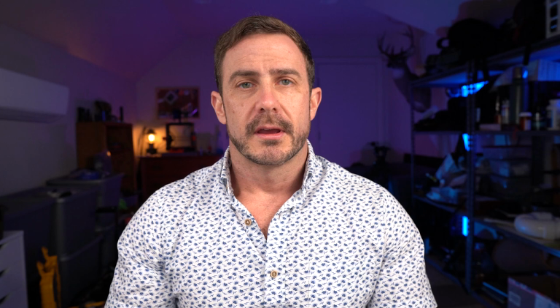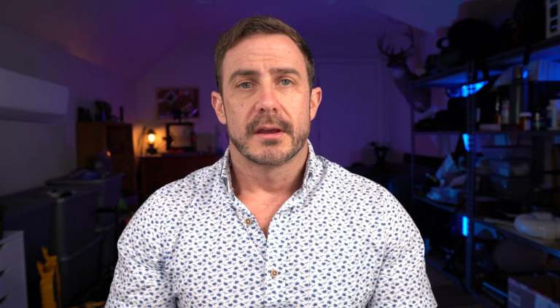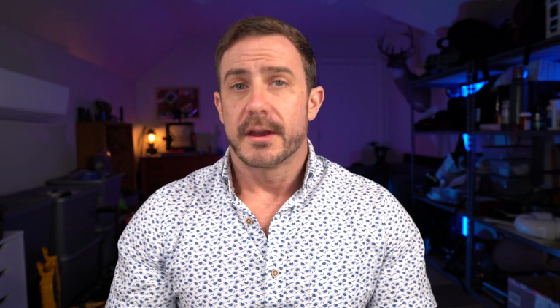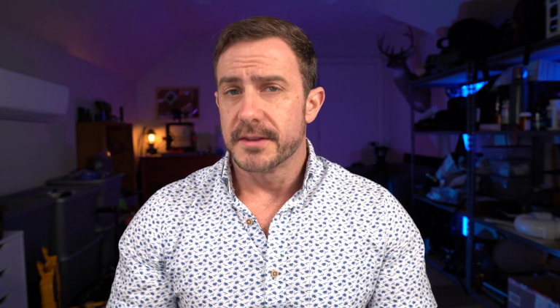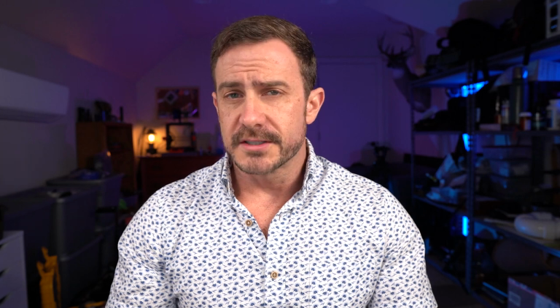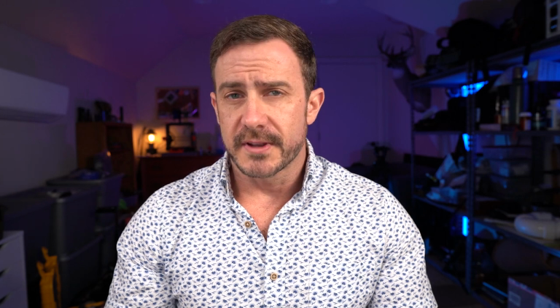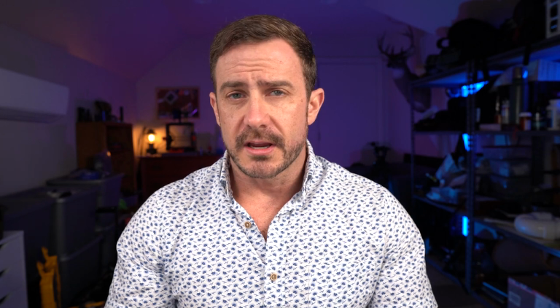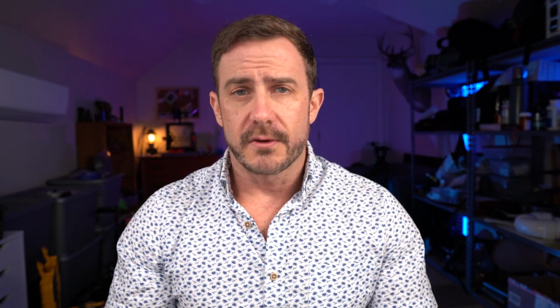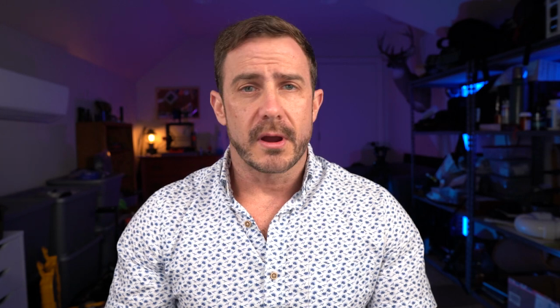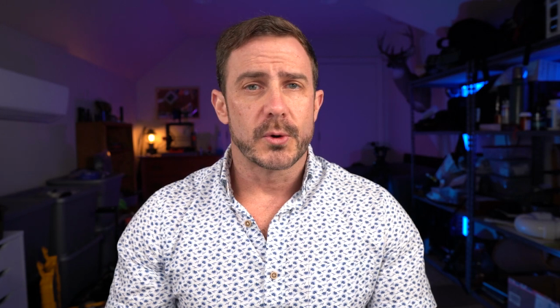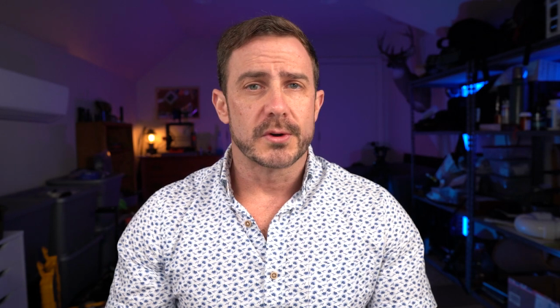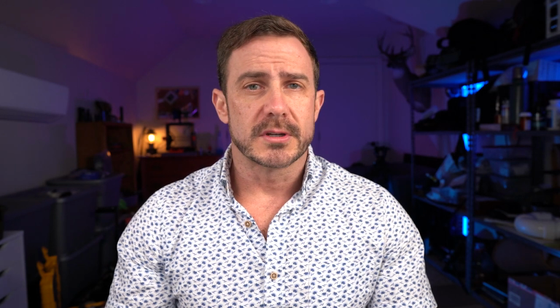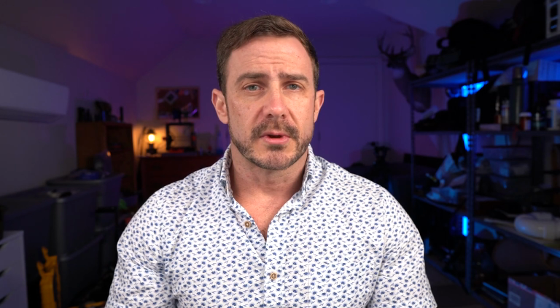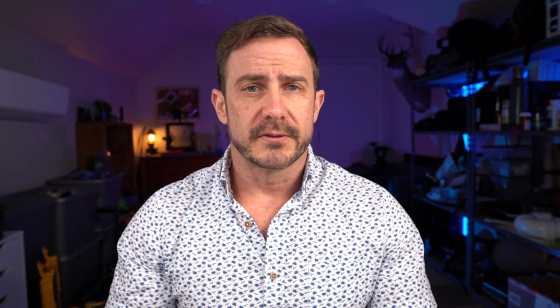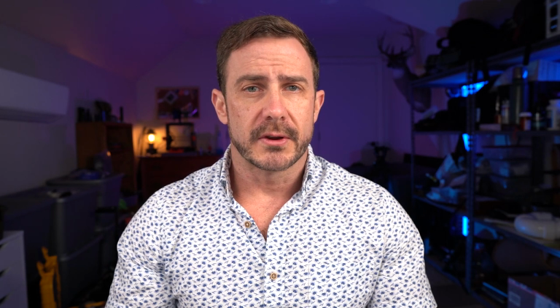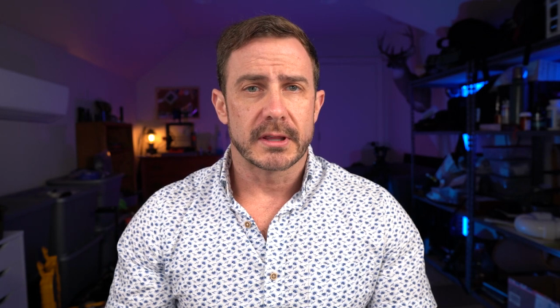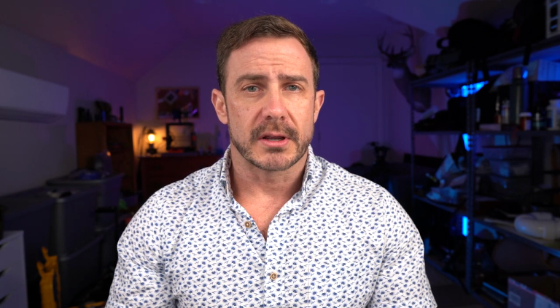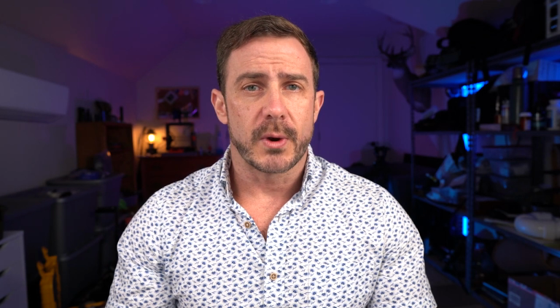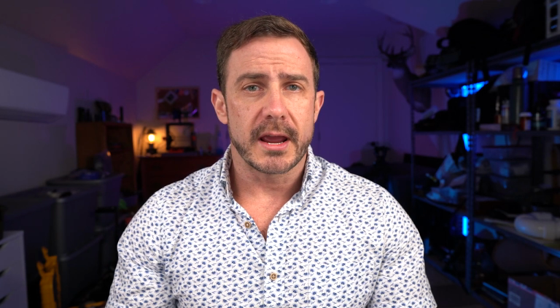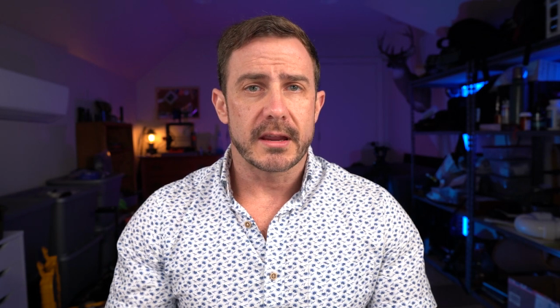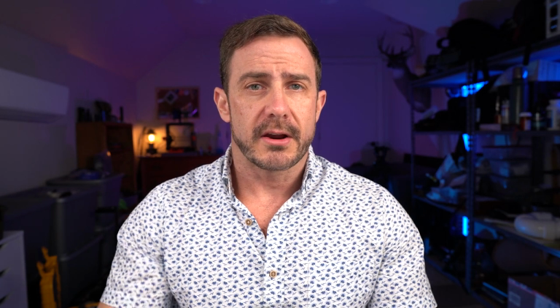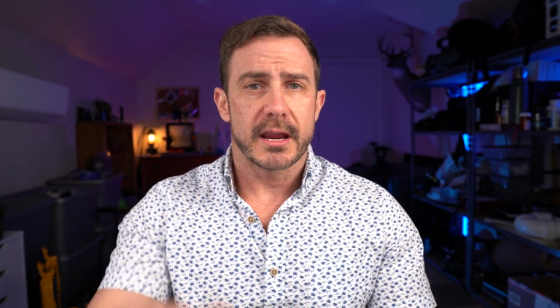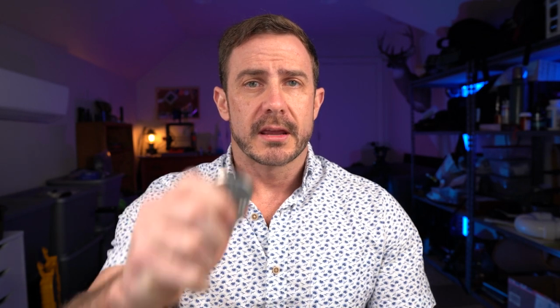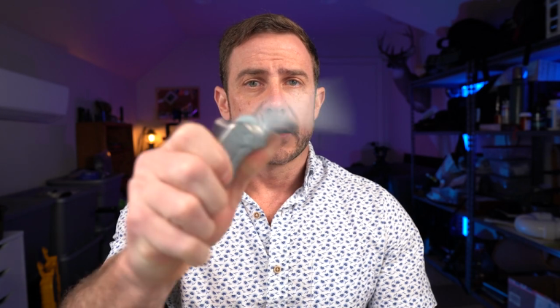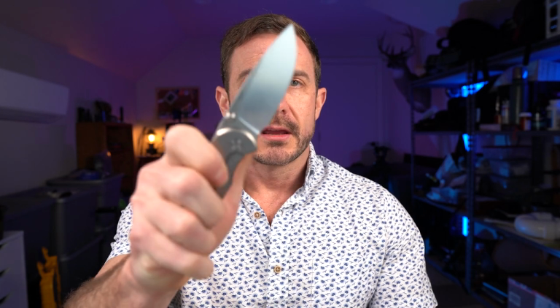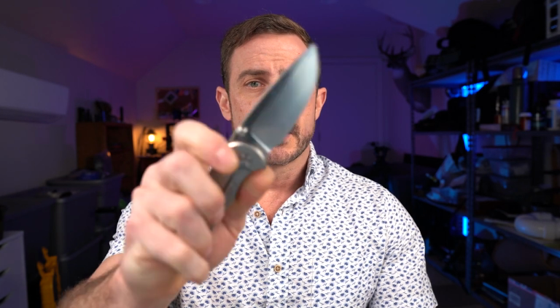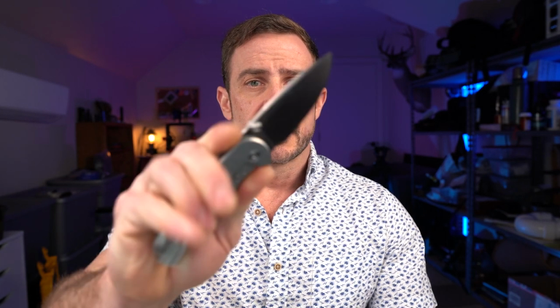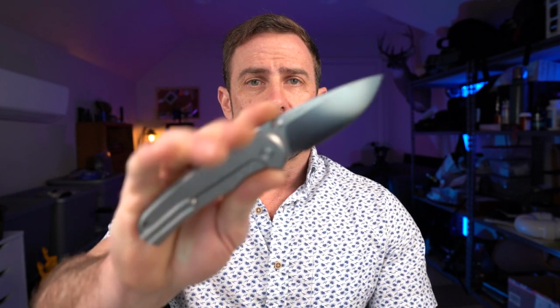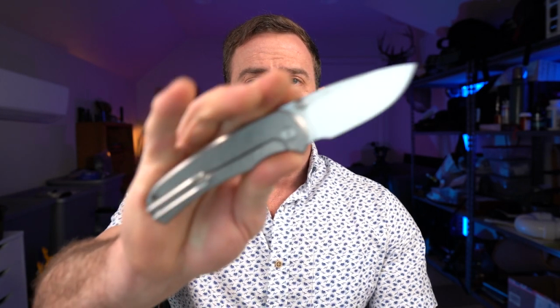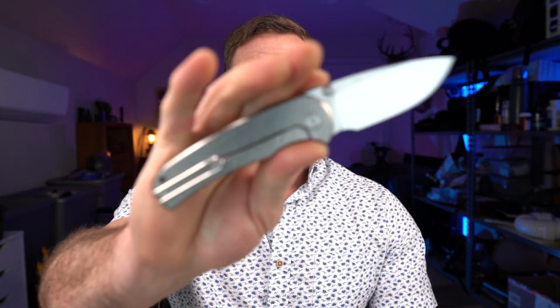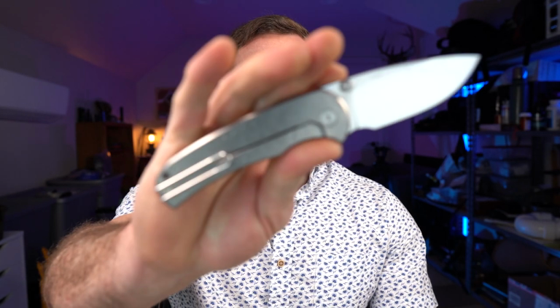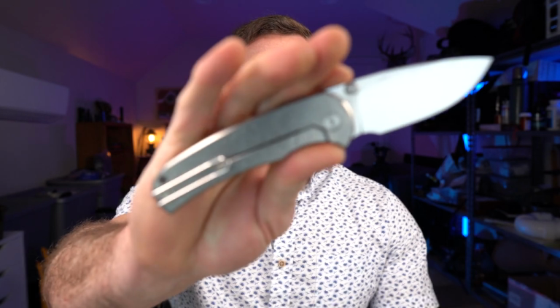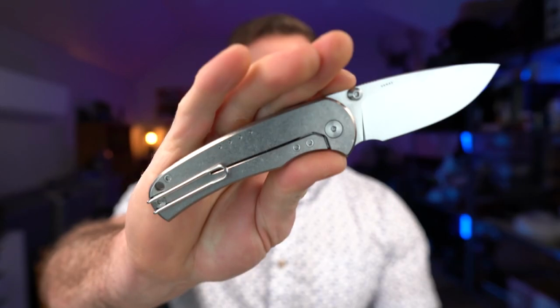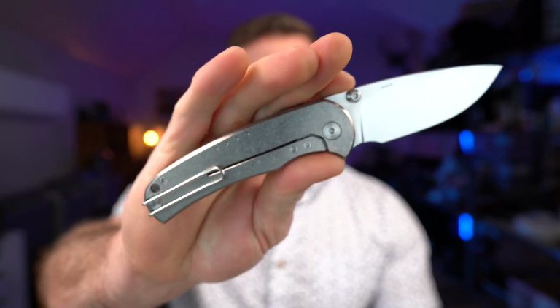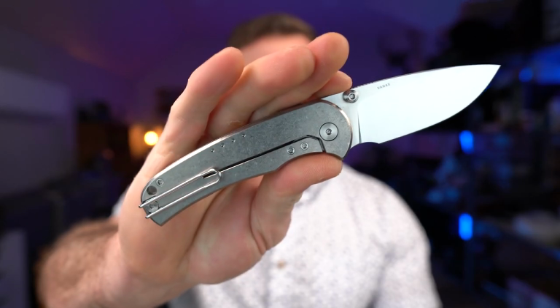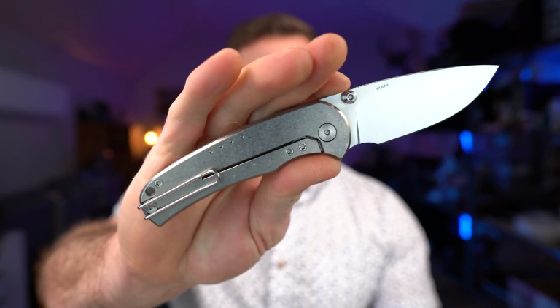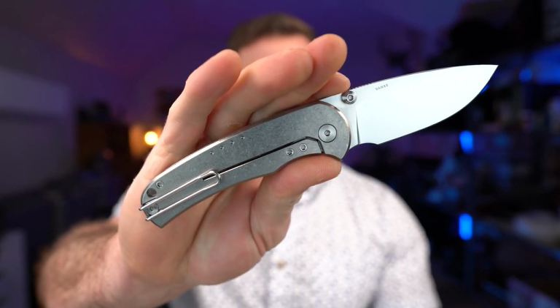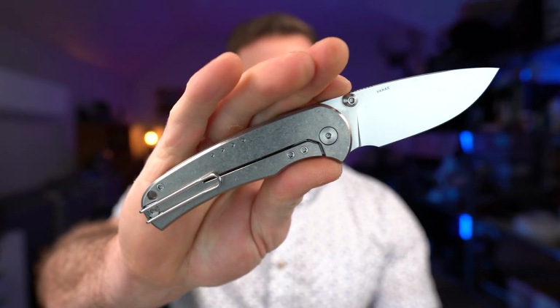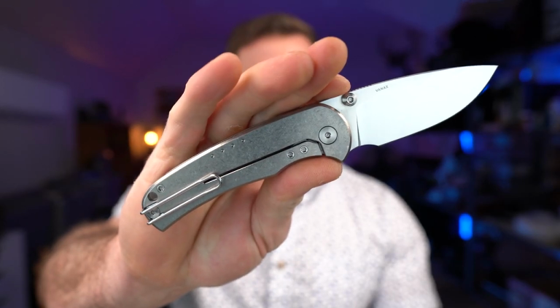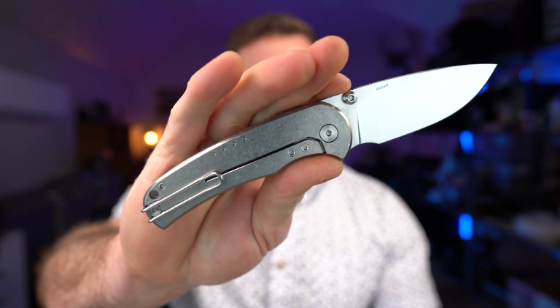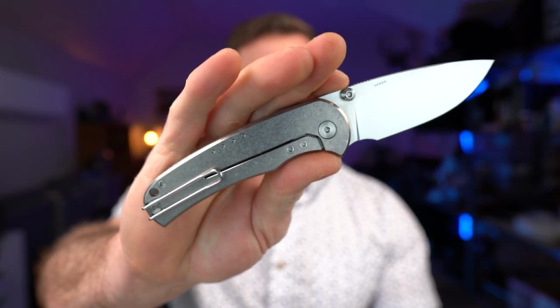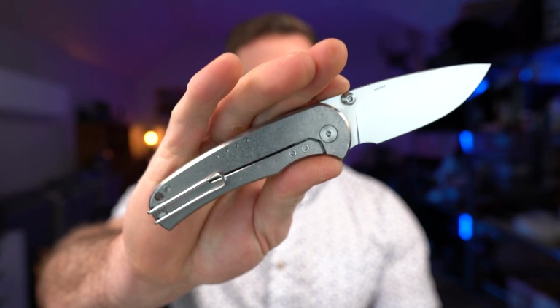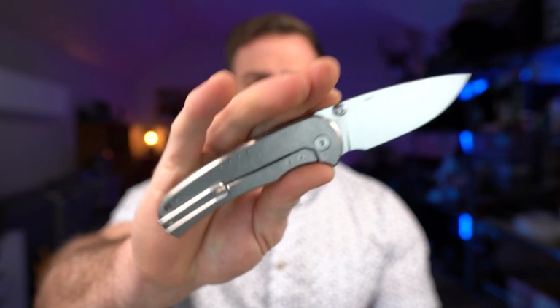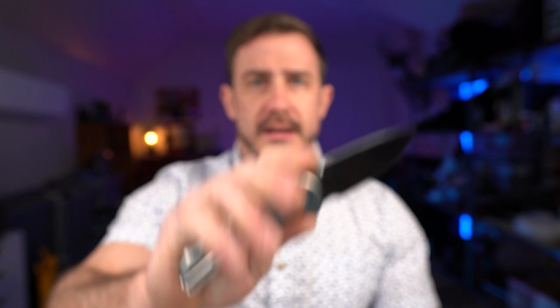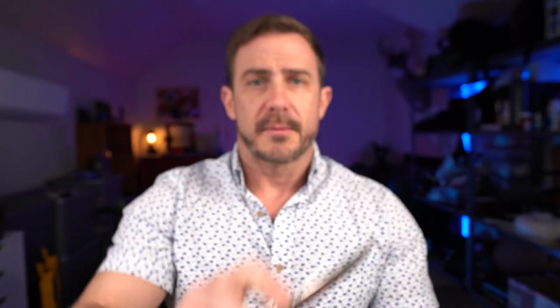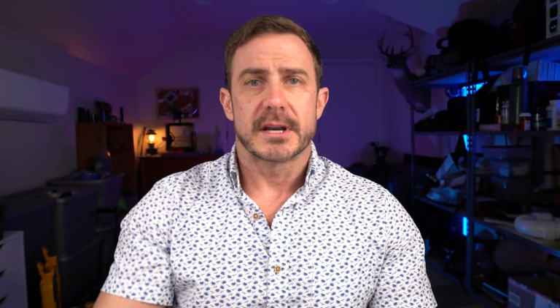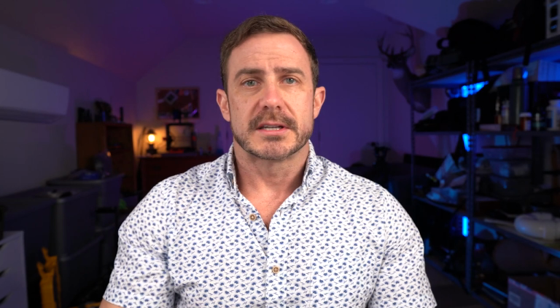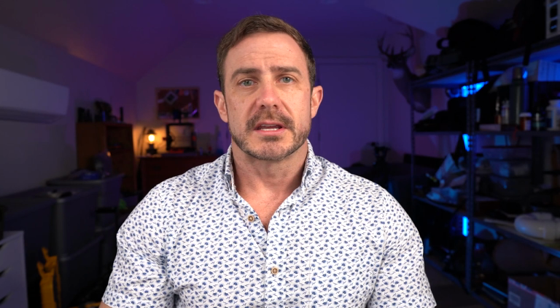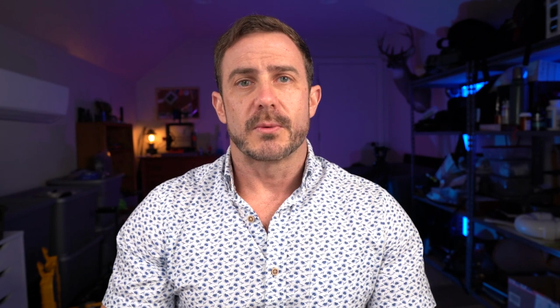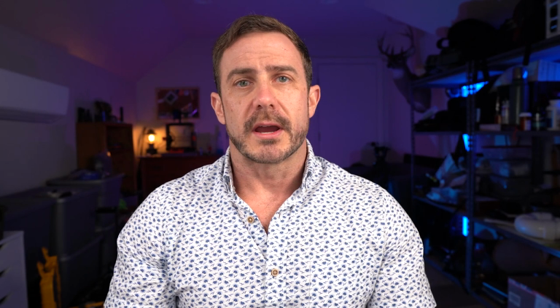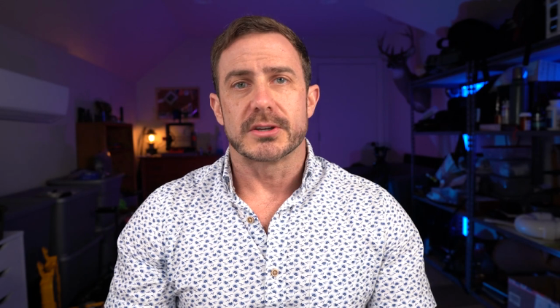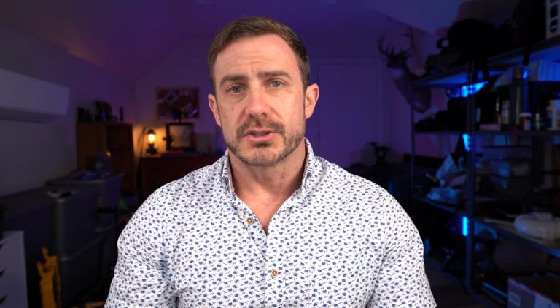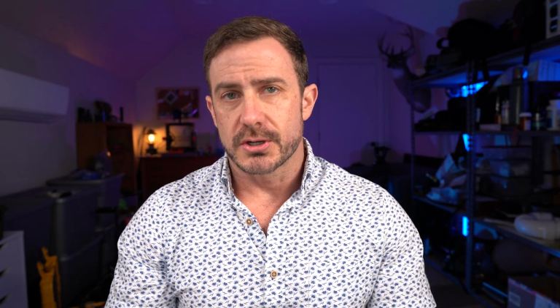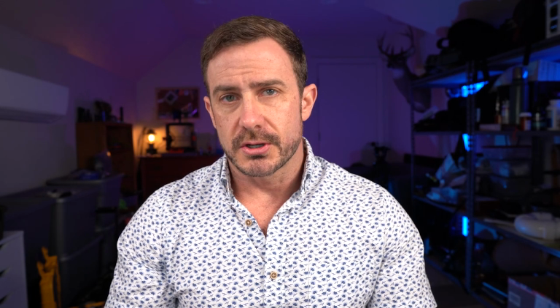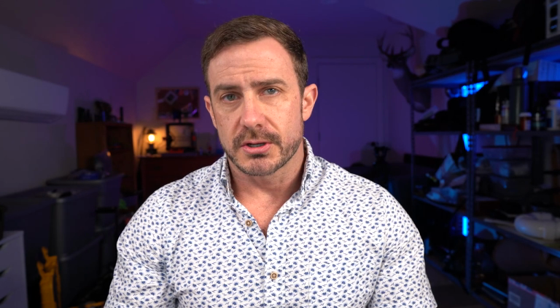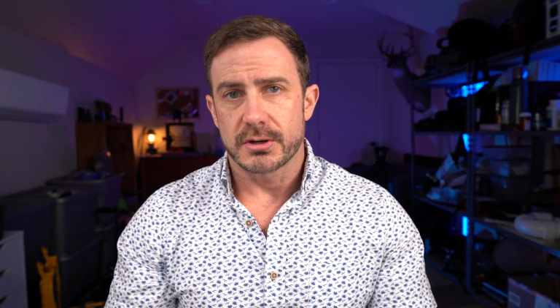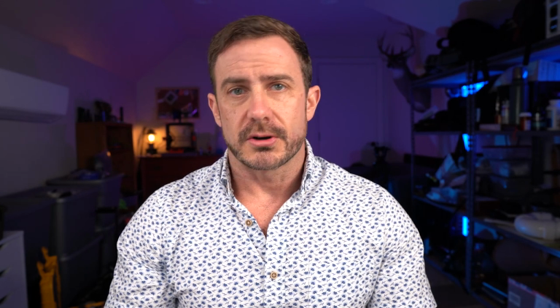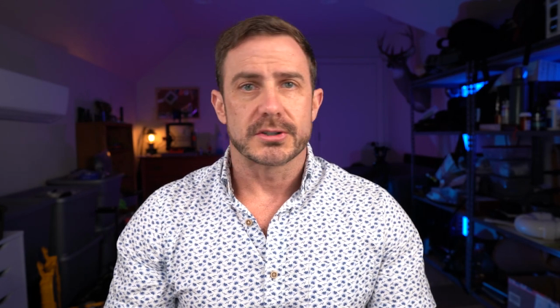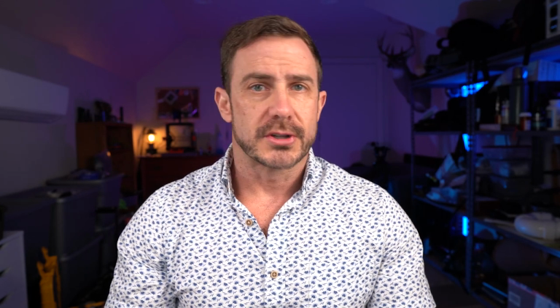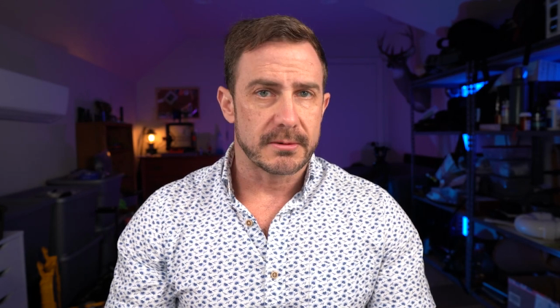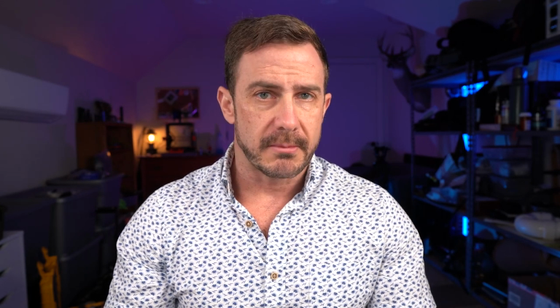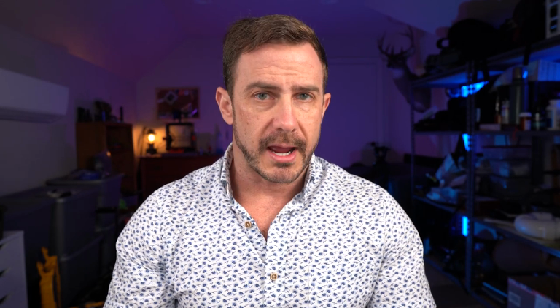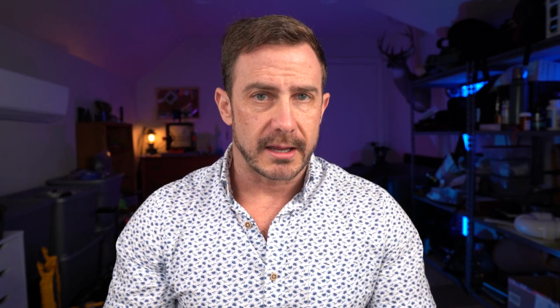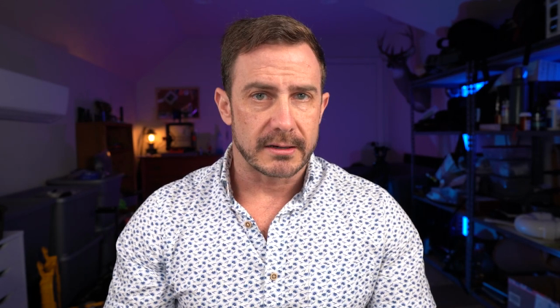In this video, I'm going to be reviewing the Quiet Carry Drift, and at the end, I'm going to tell you why you should or shouldn't buy it.